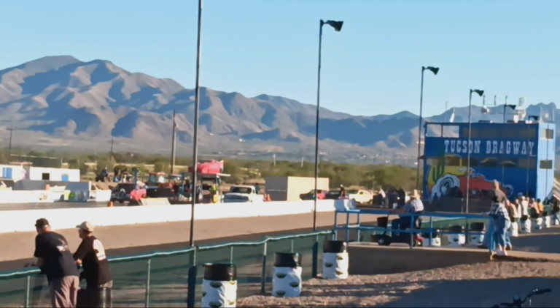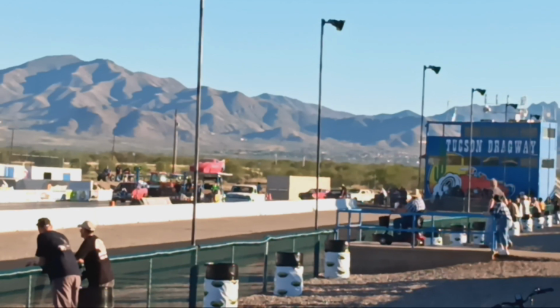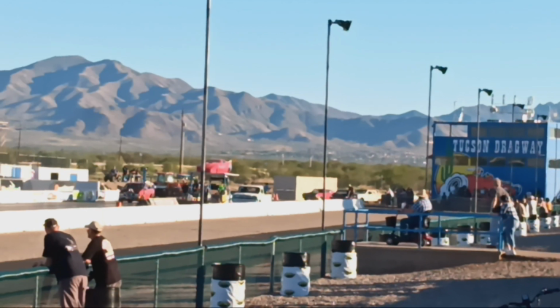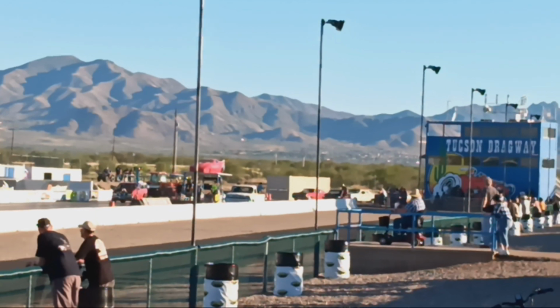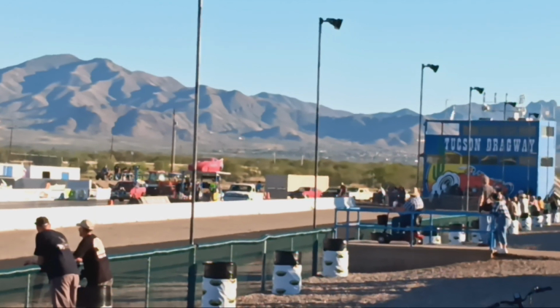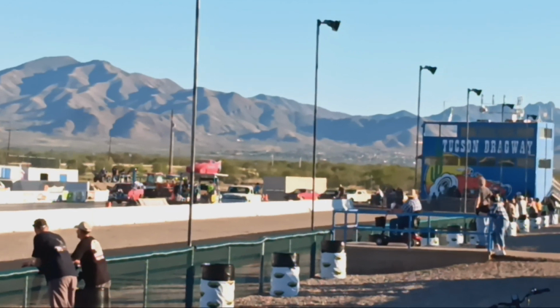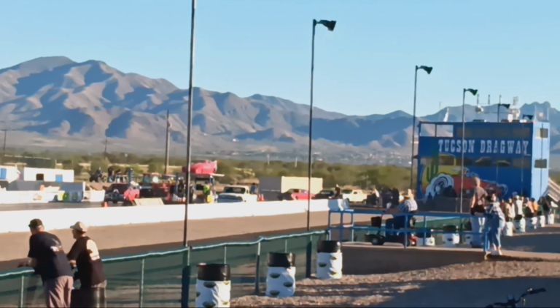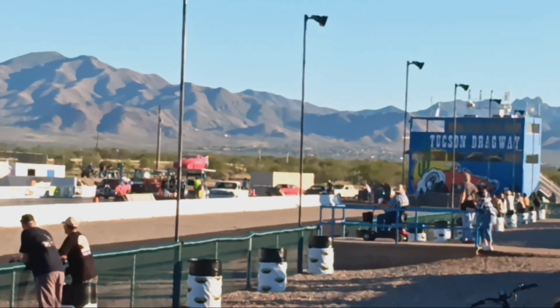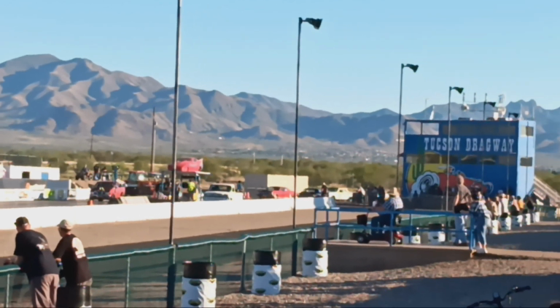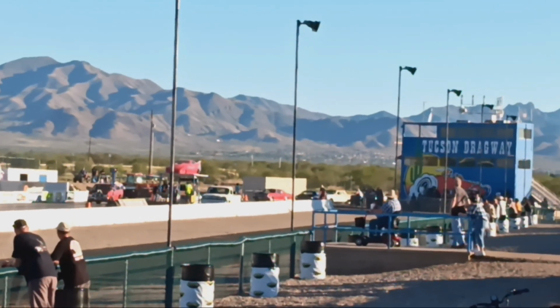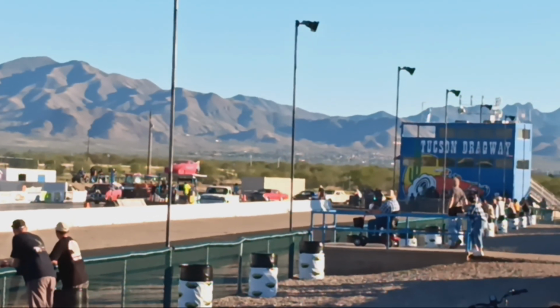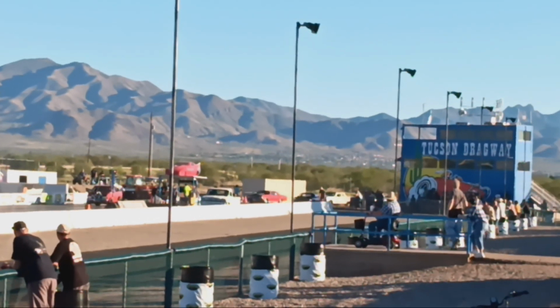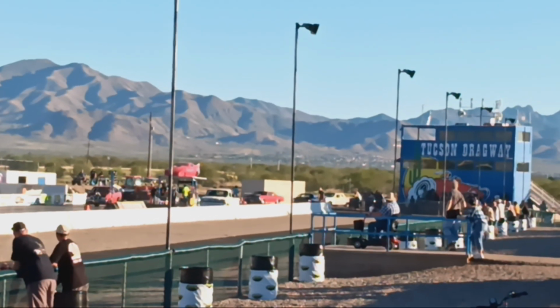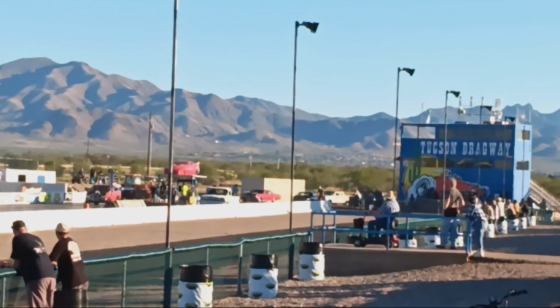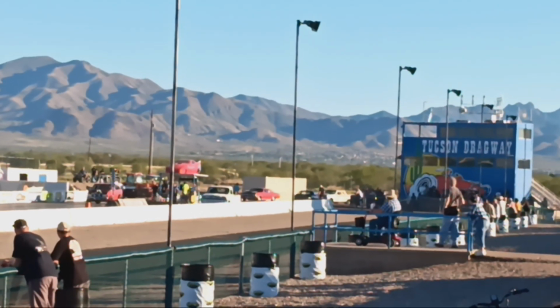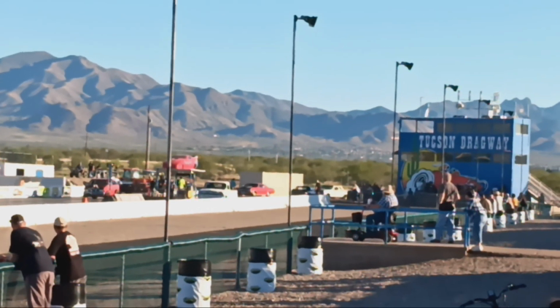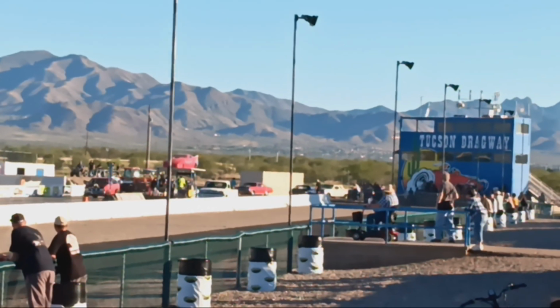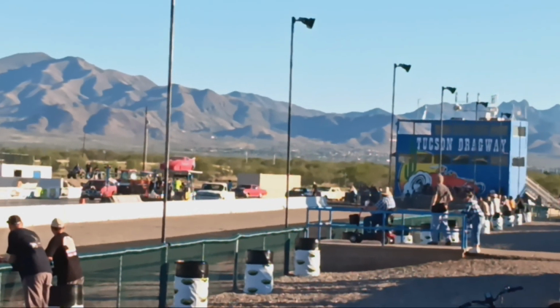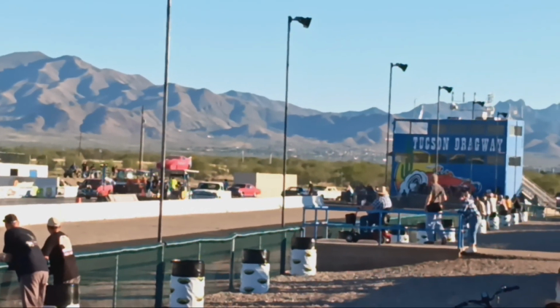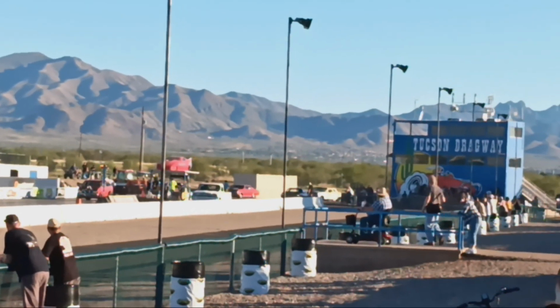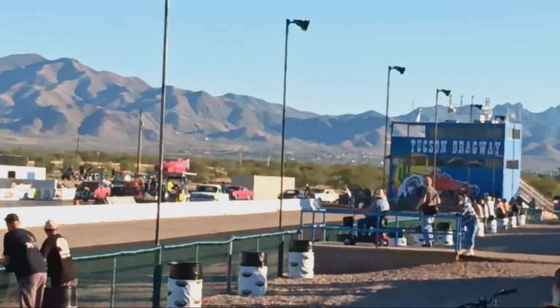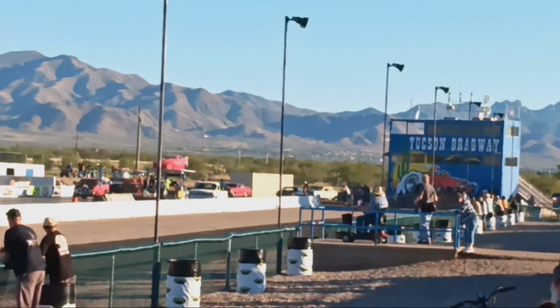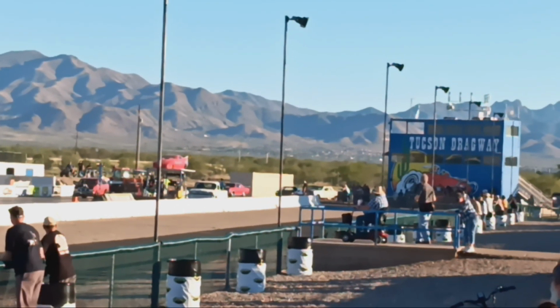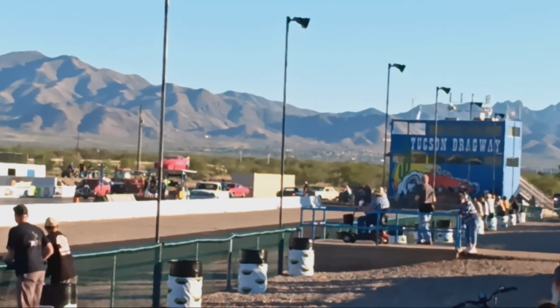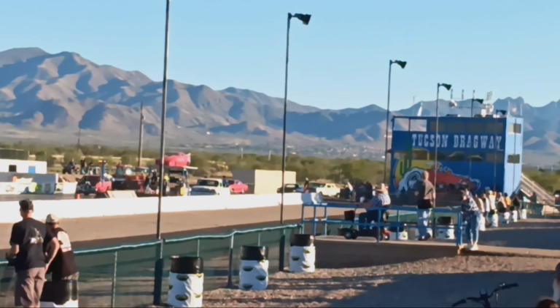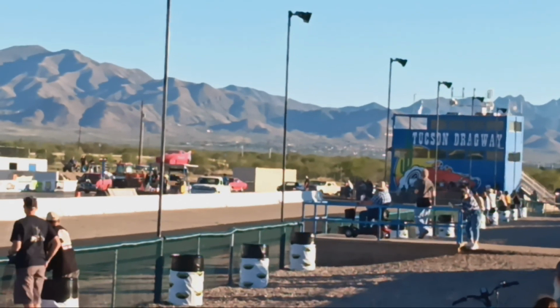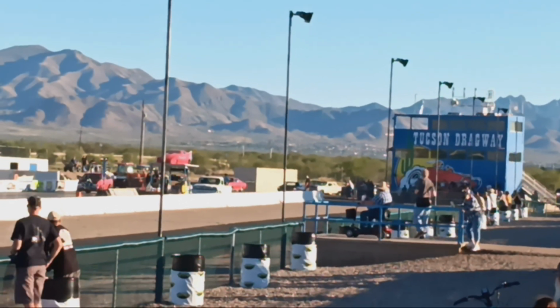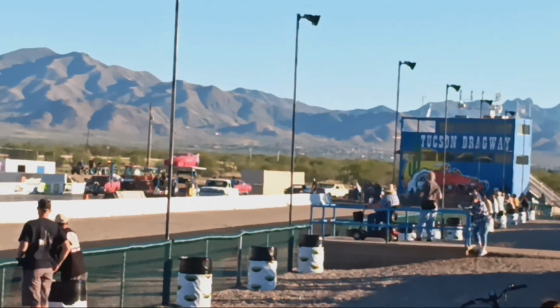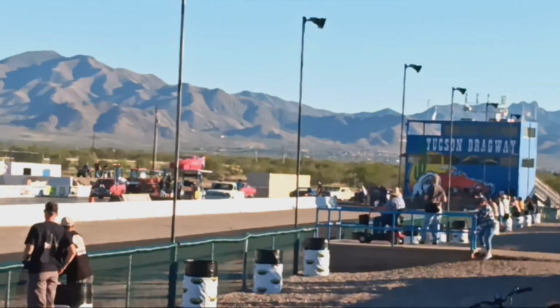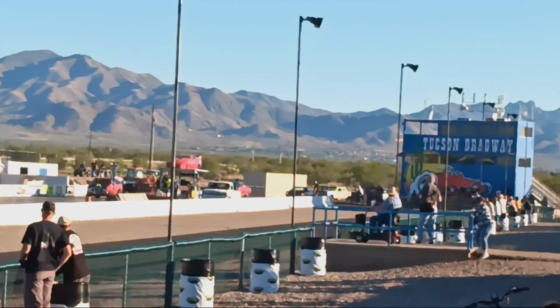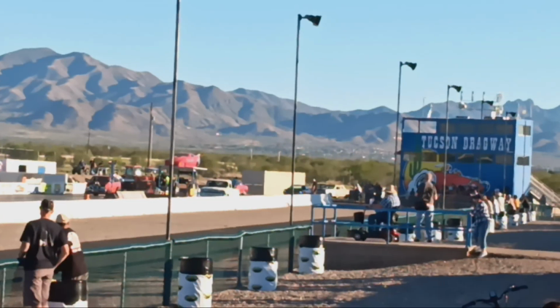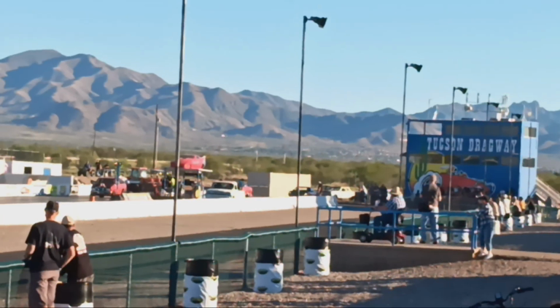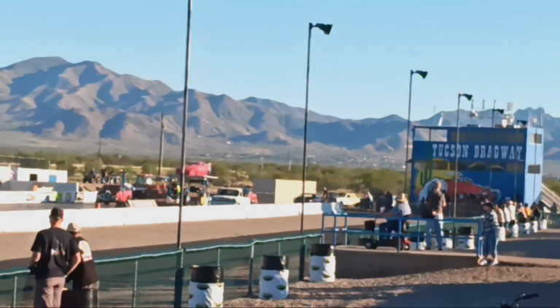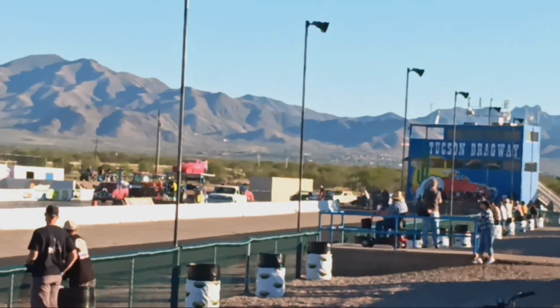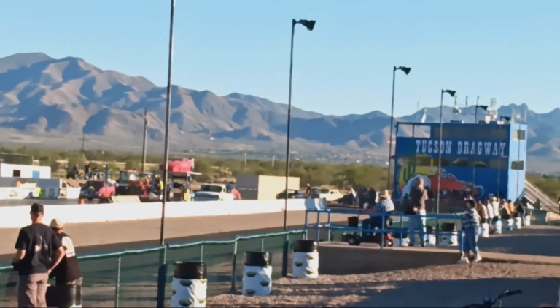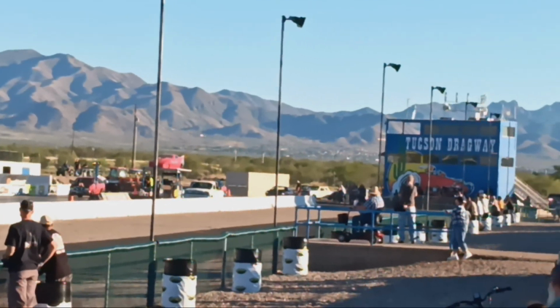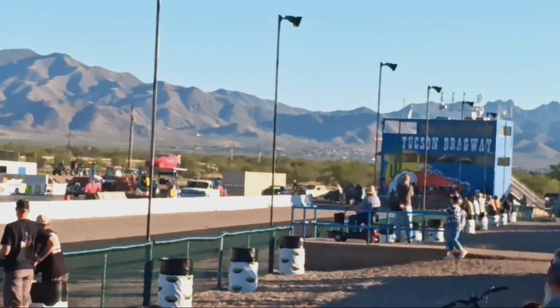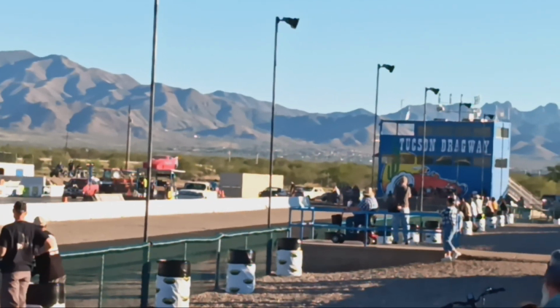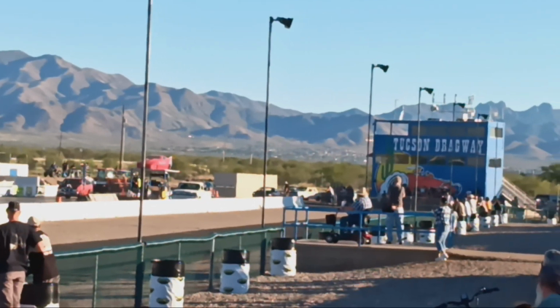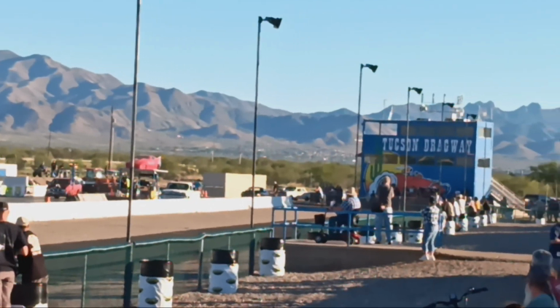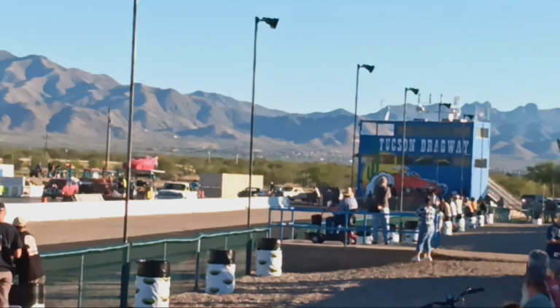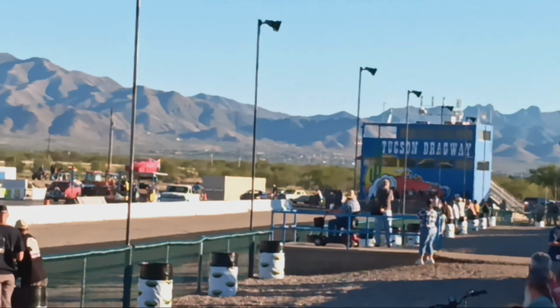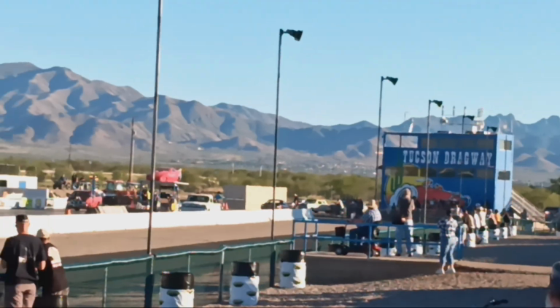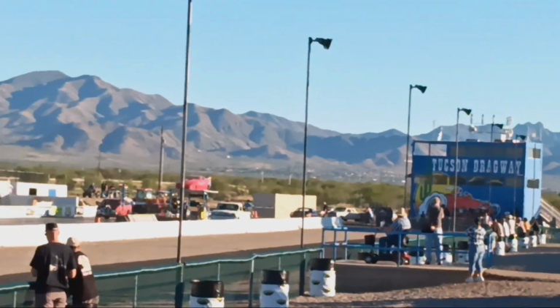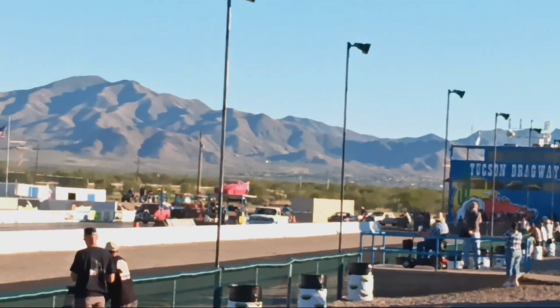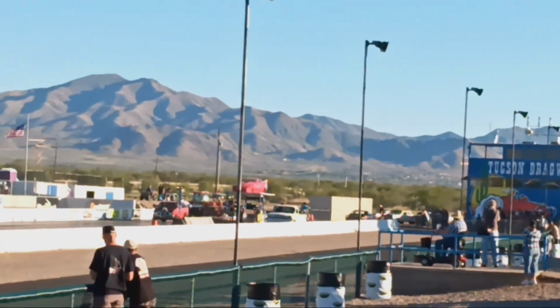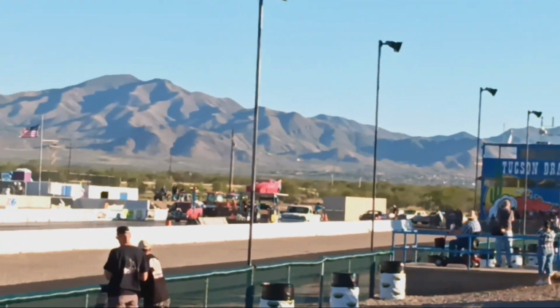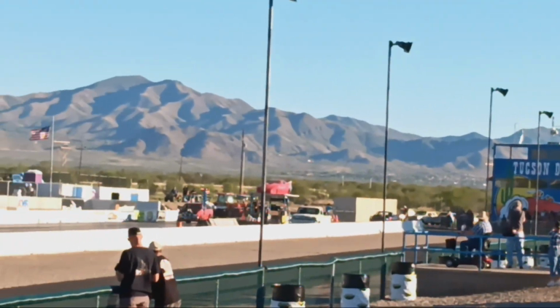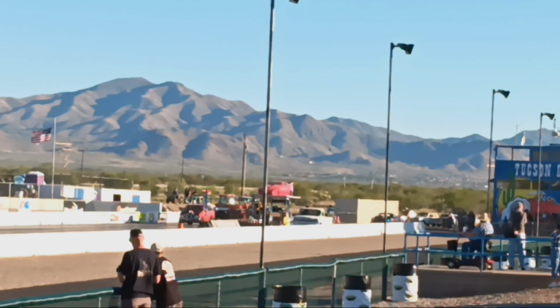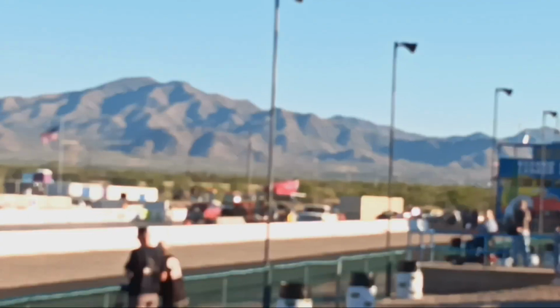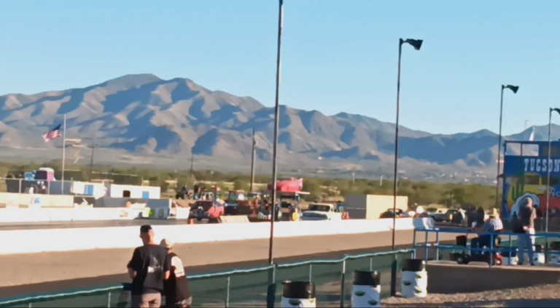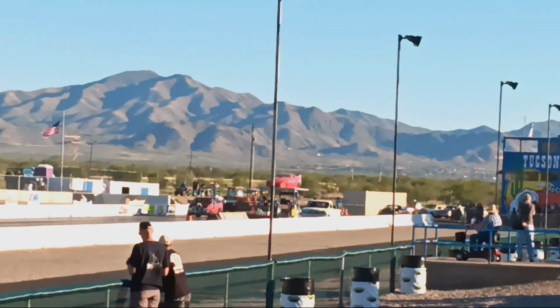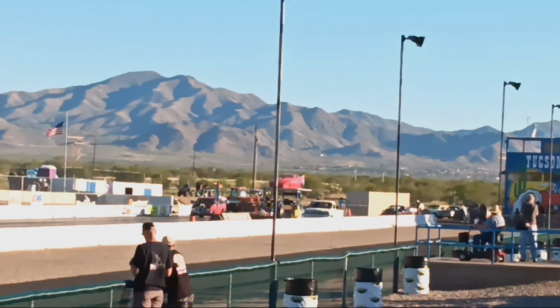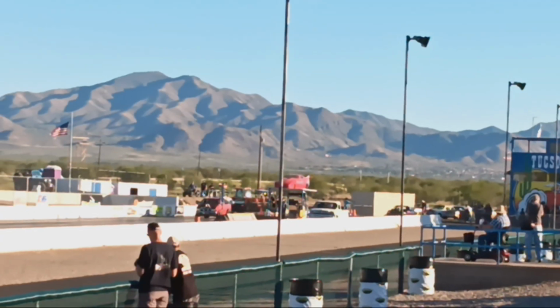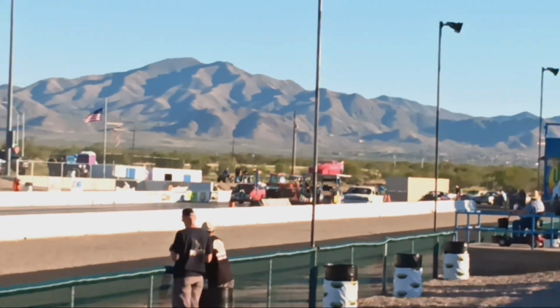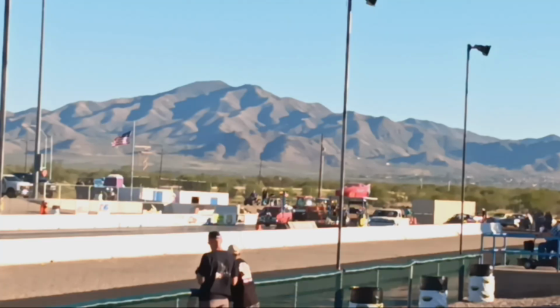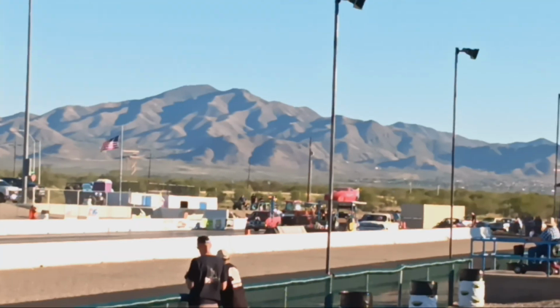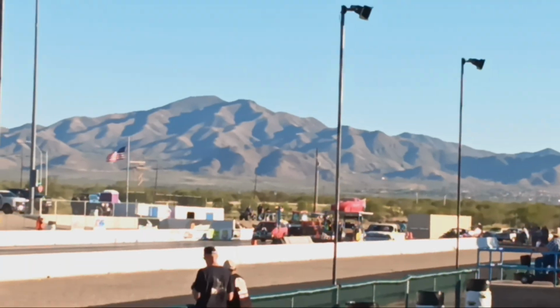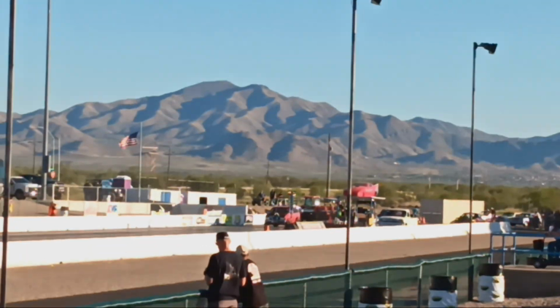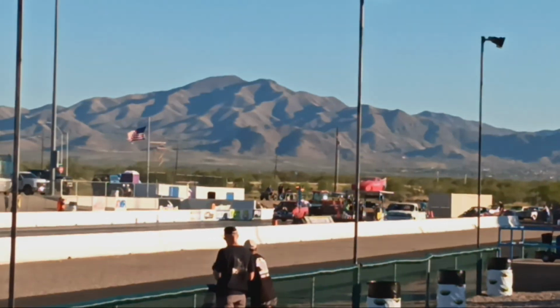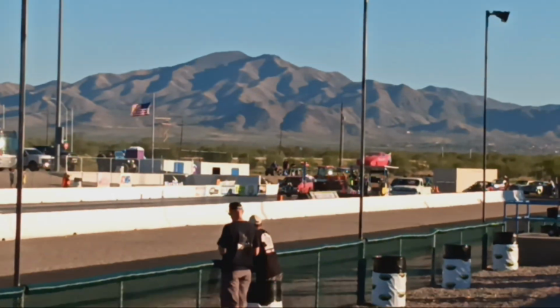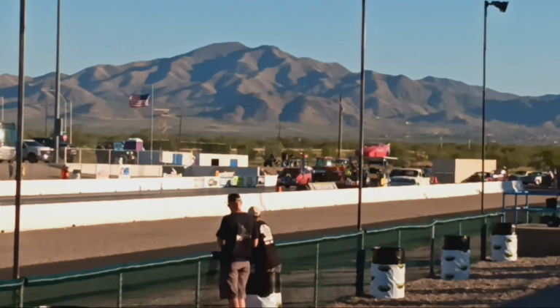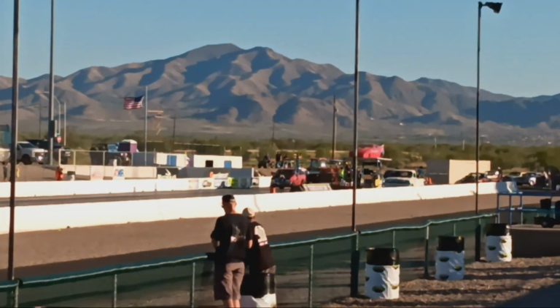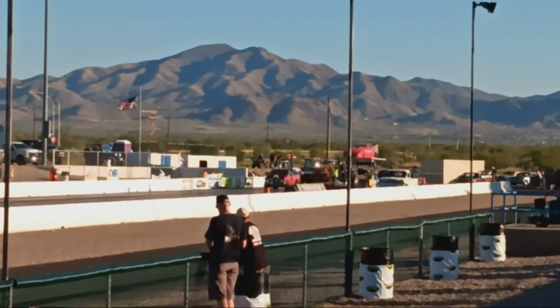I don't know about that, but he's got an LS6 out of the hood, so that thing makes some power. We'll see how this goes.